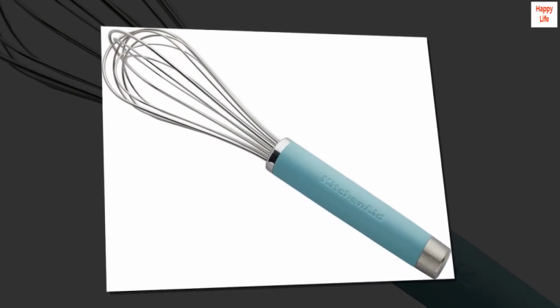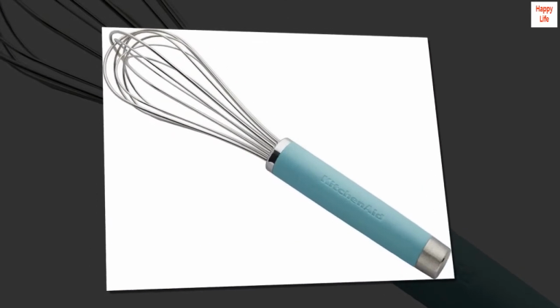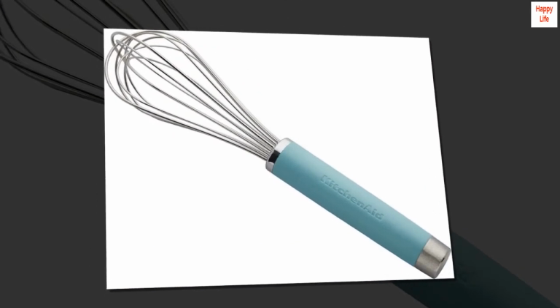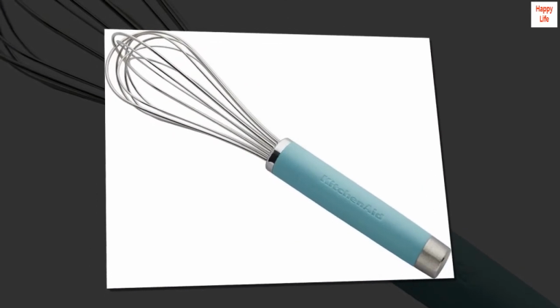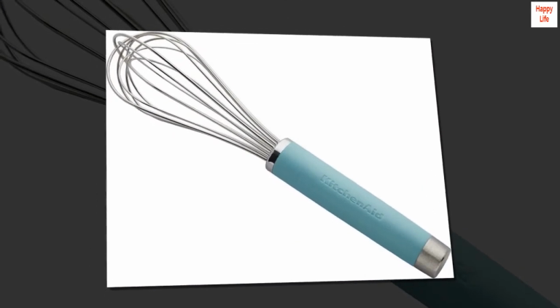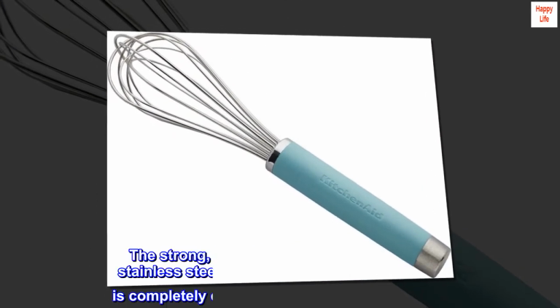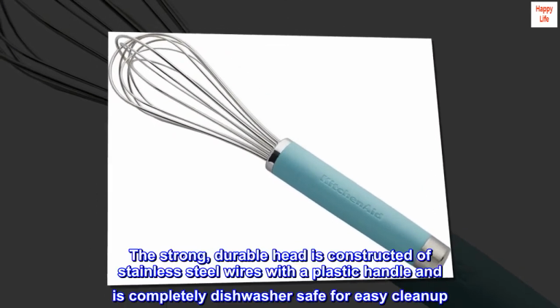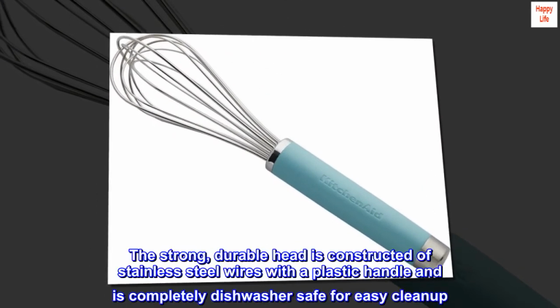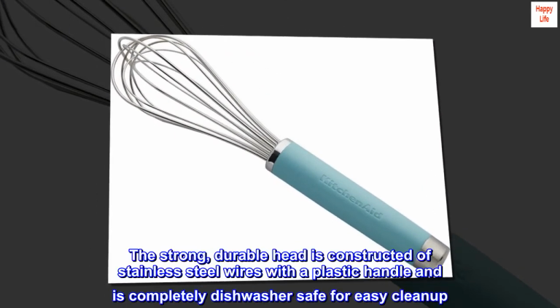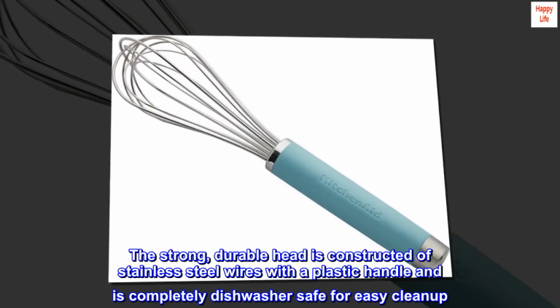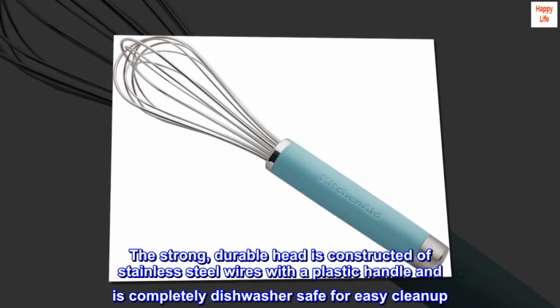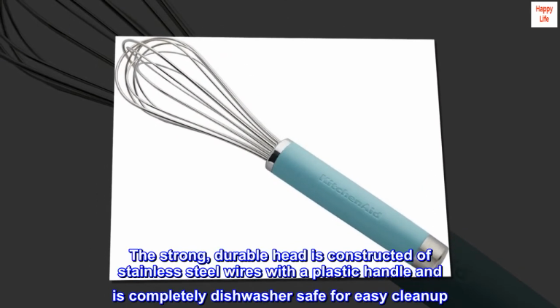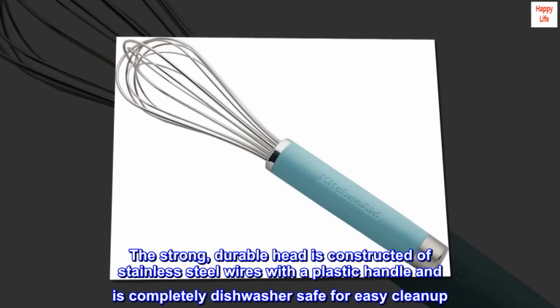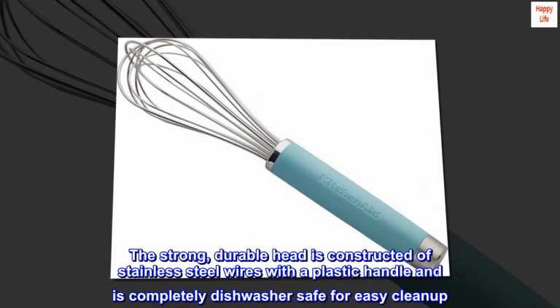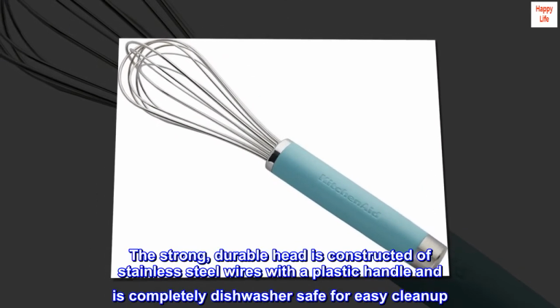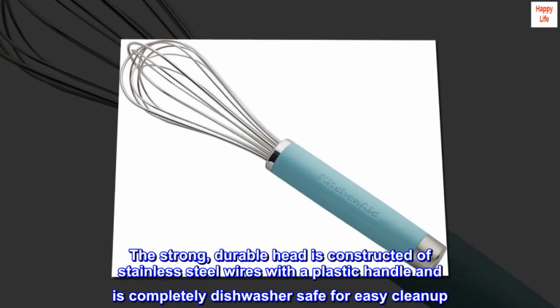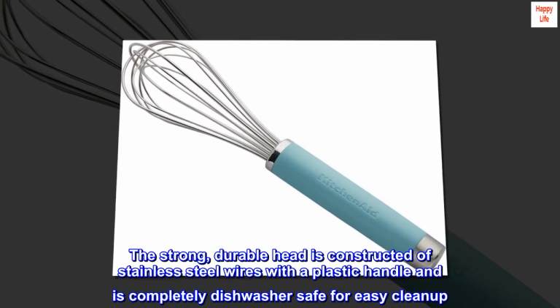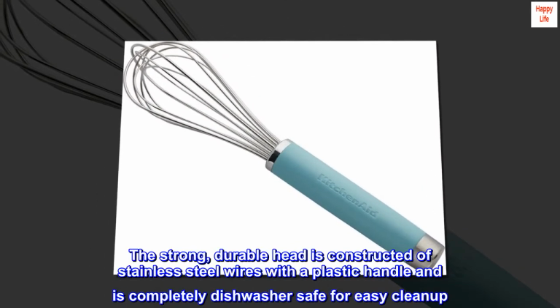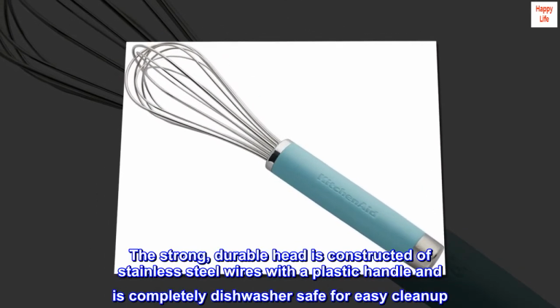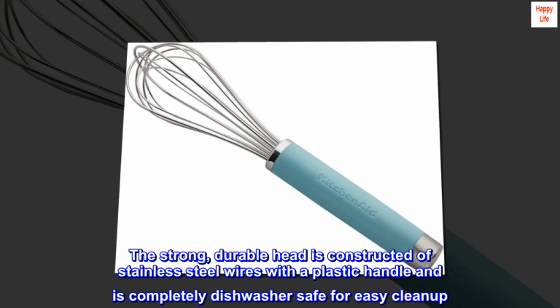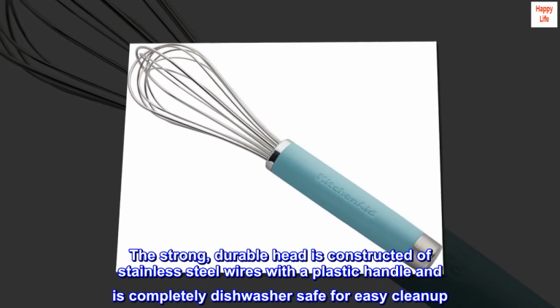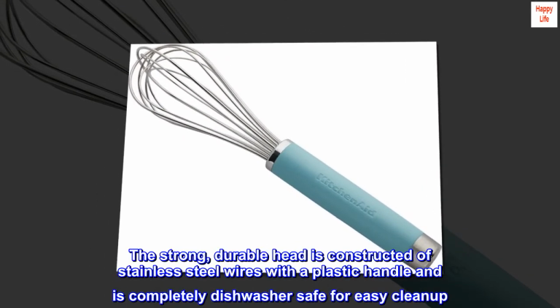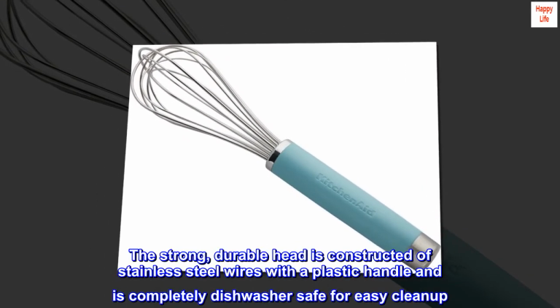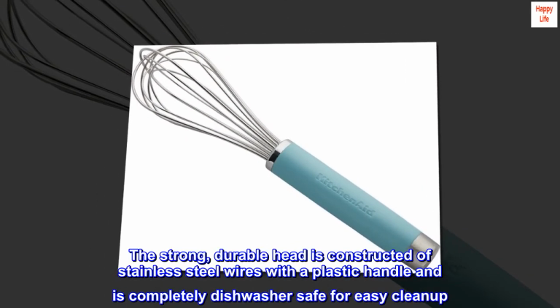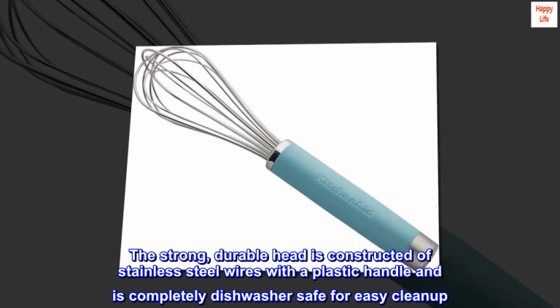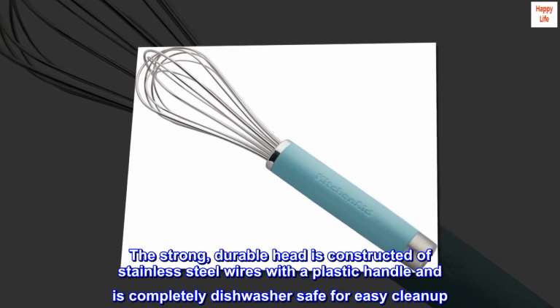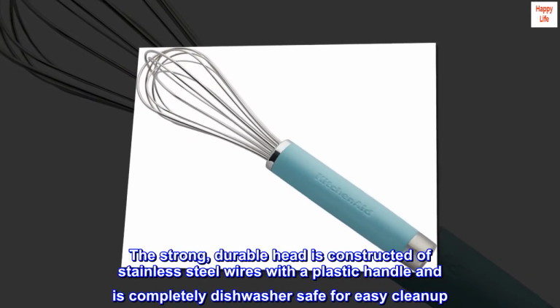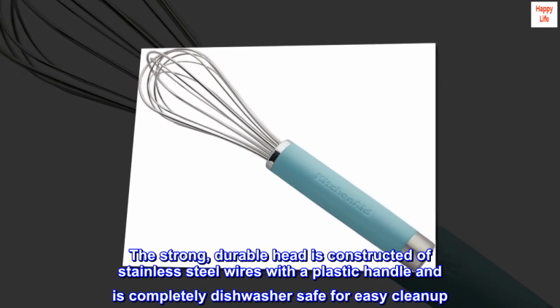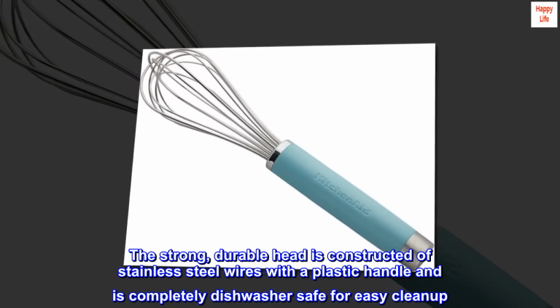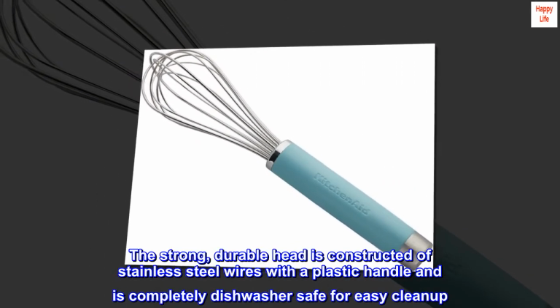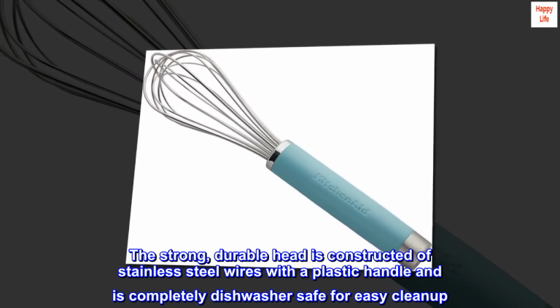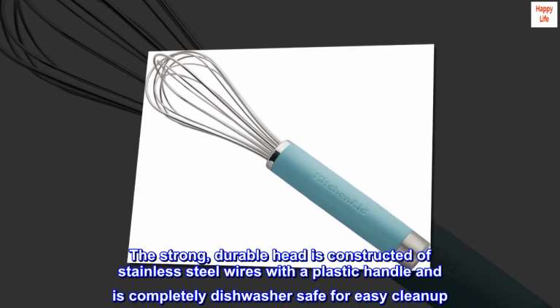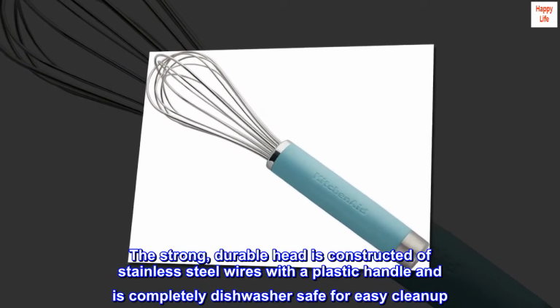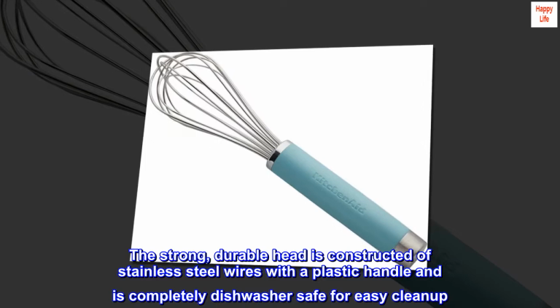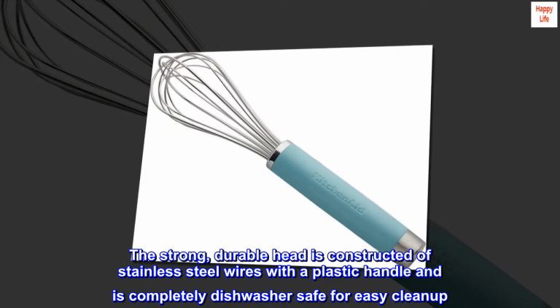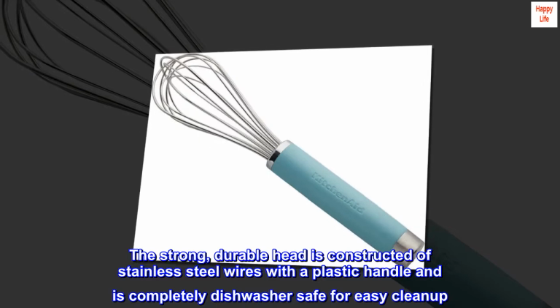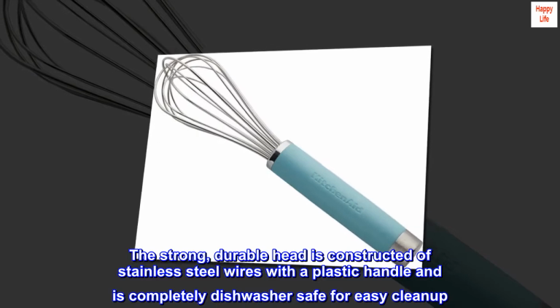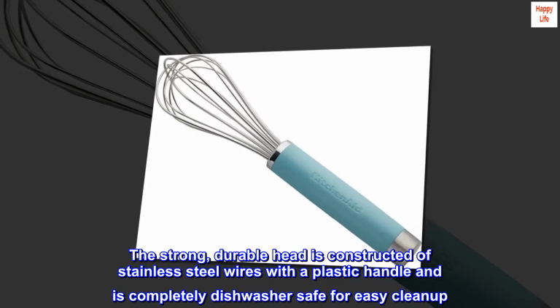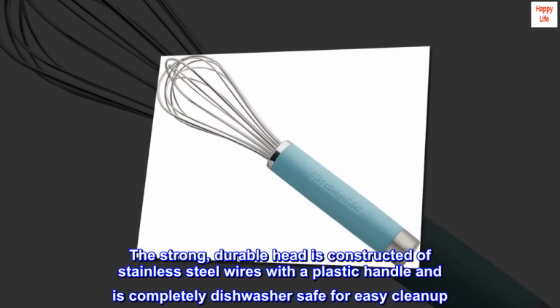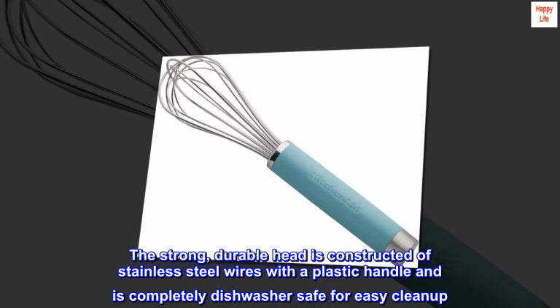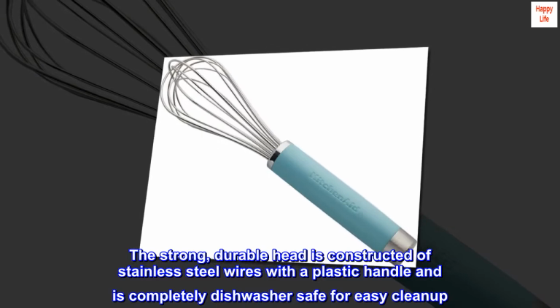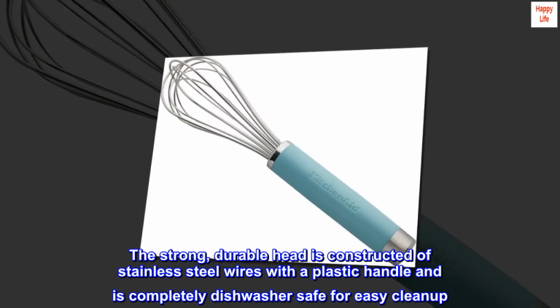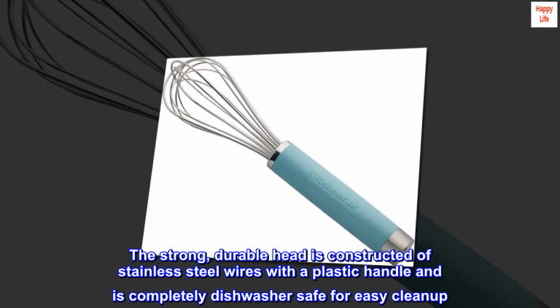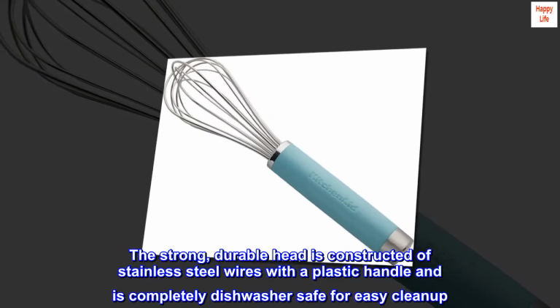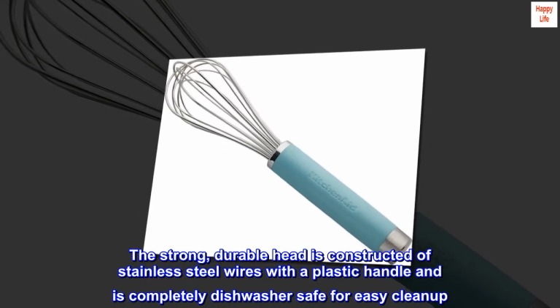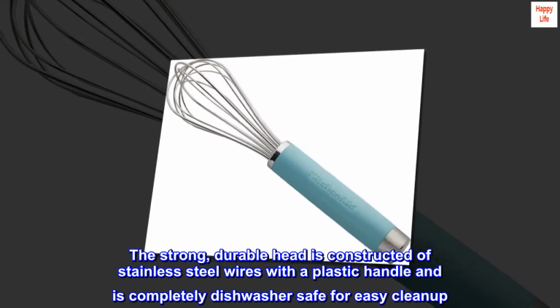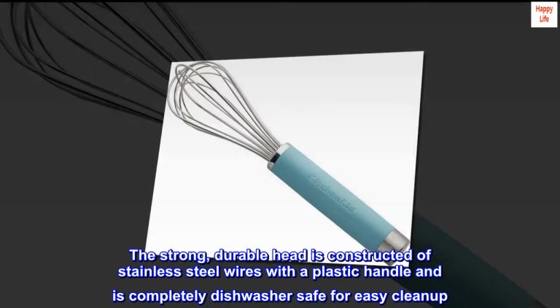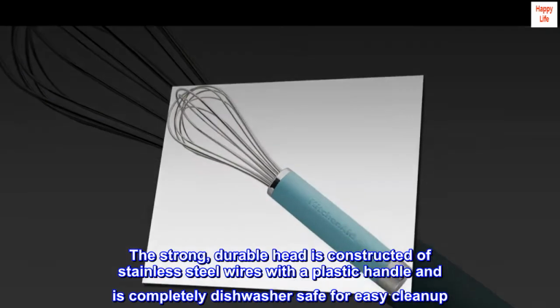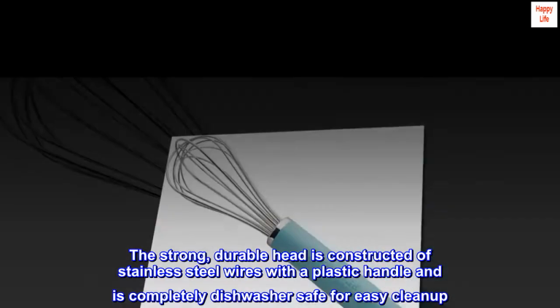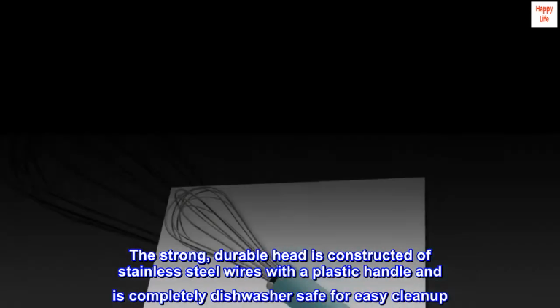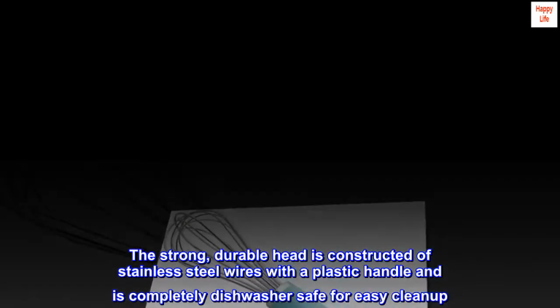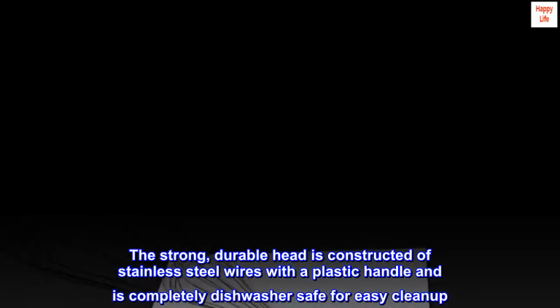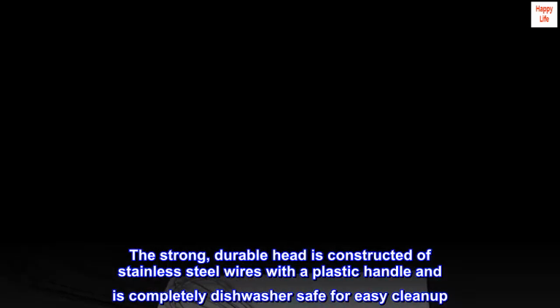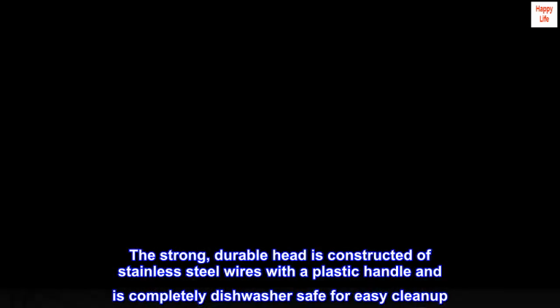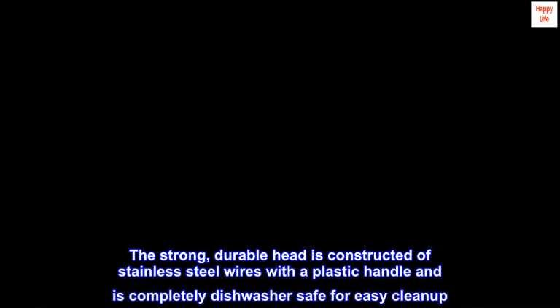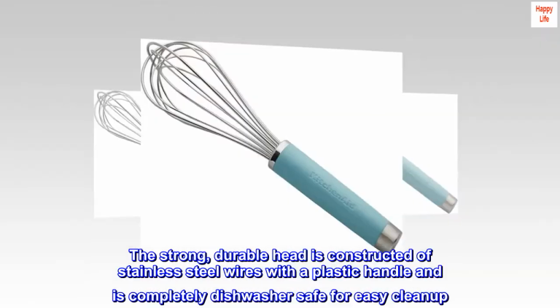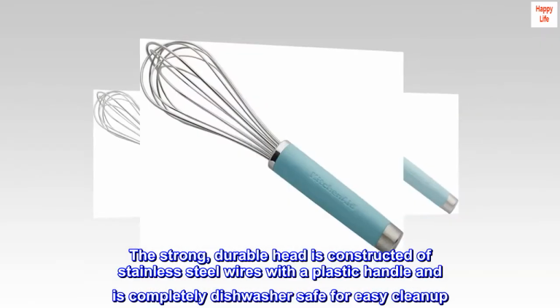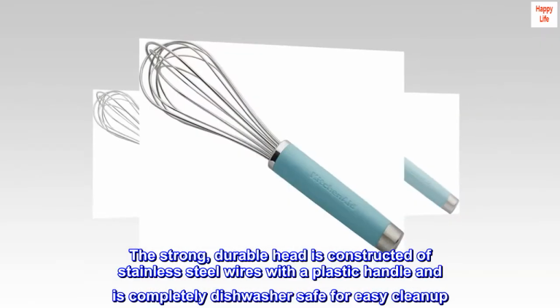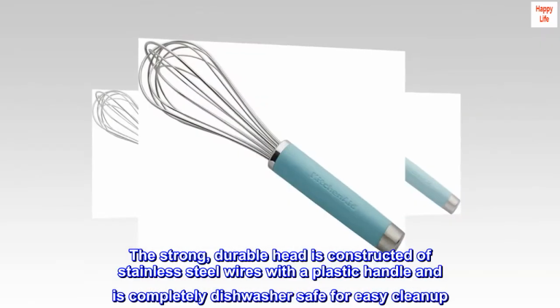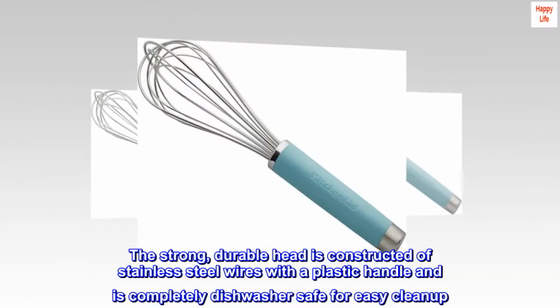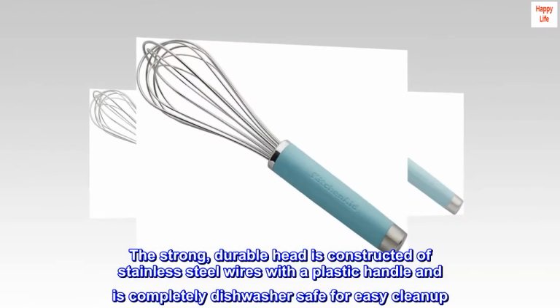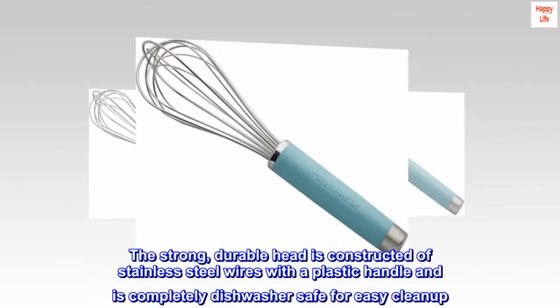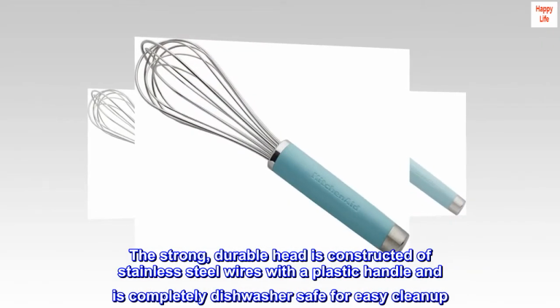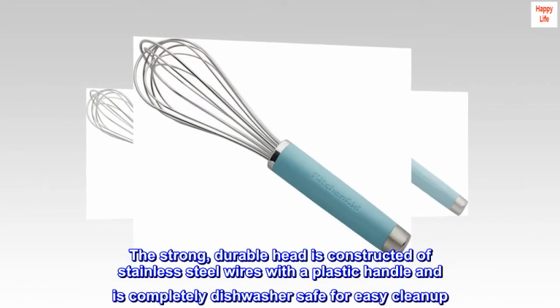The strong, durable head is constructed of stainless steel wires with a plastic handle and is completely dishwasher safe for easy cleanup.